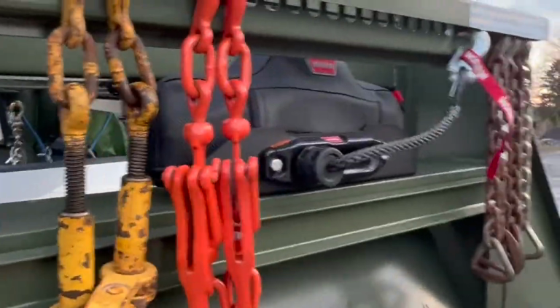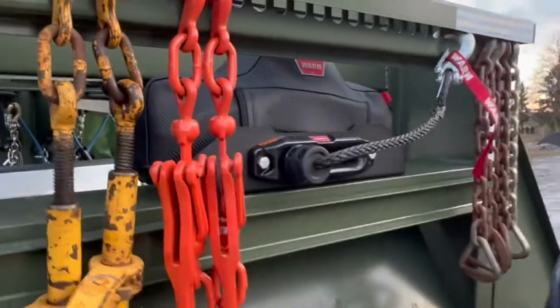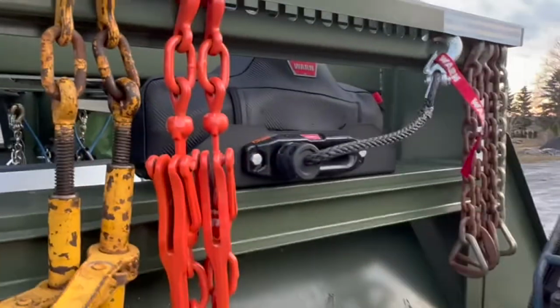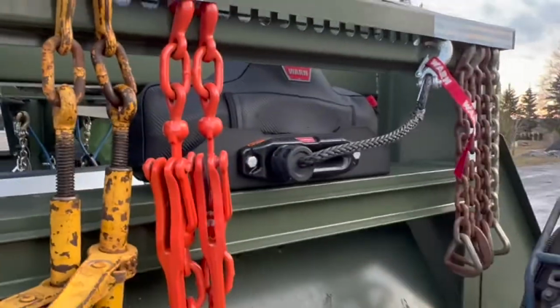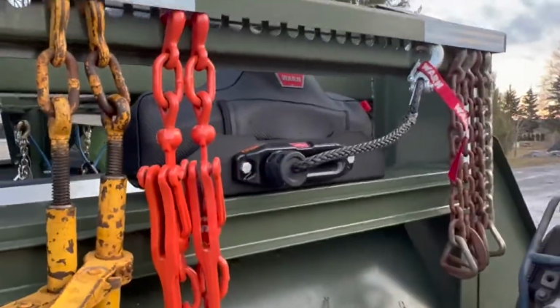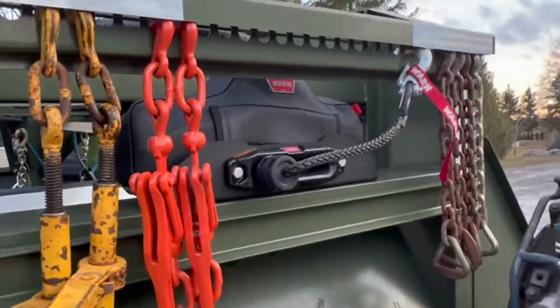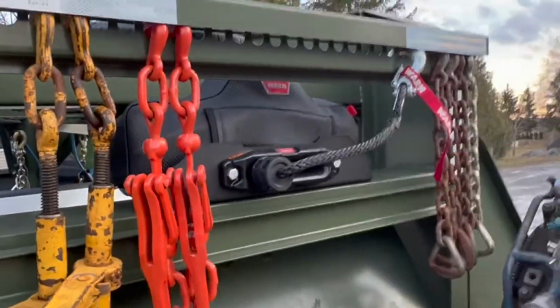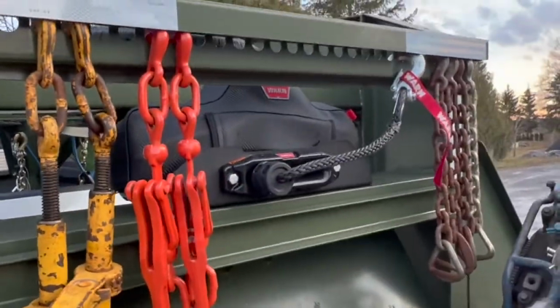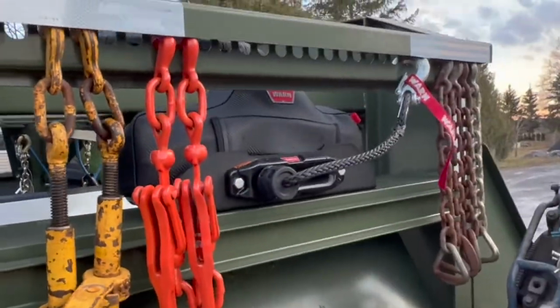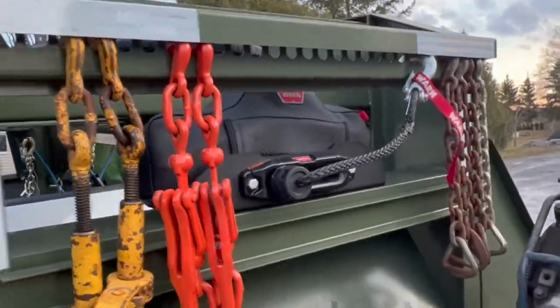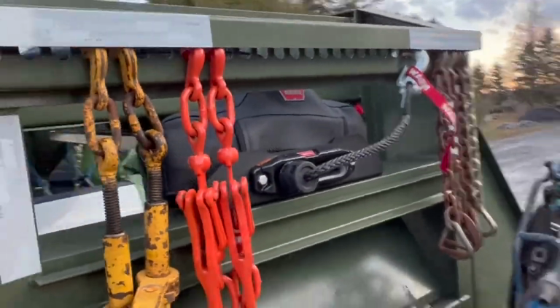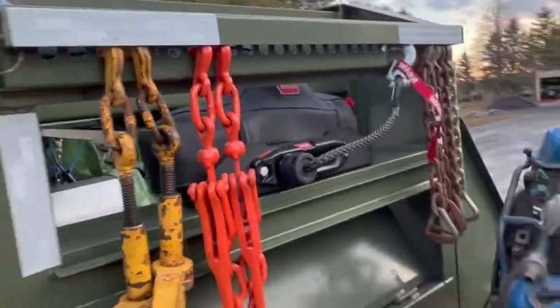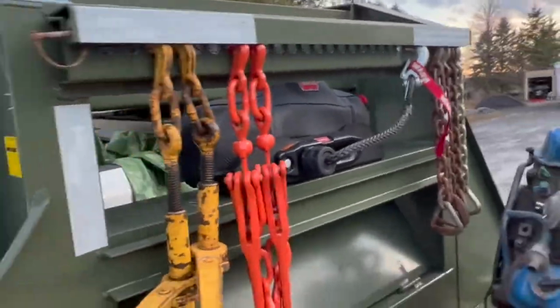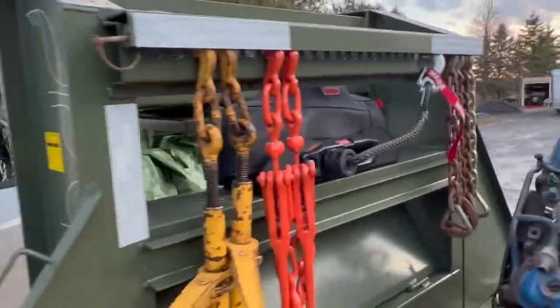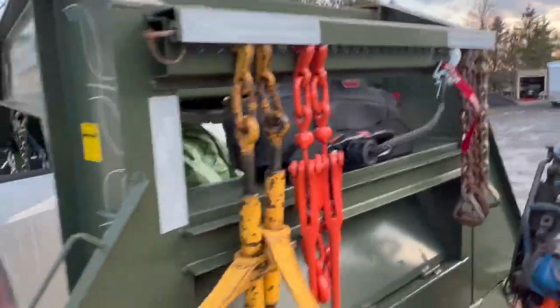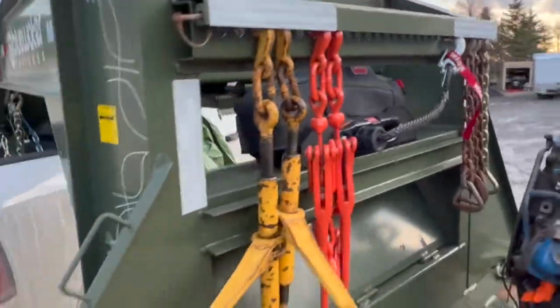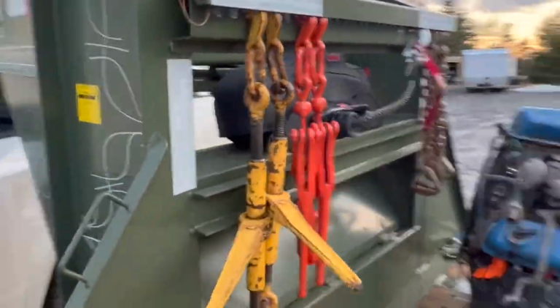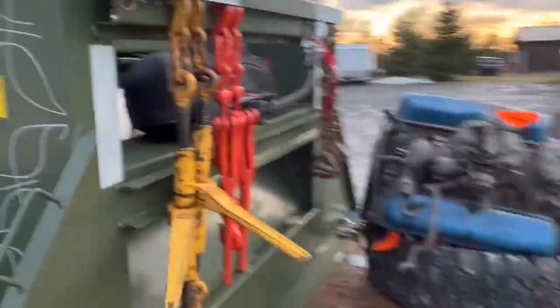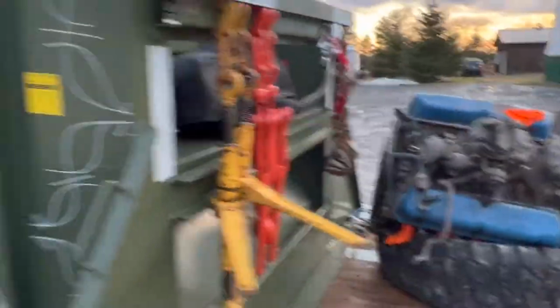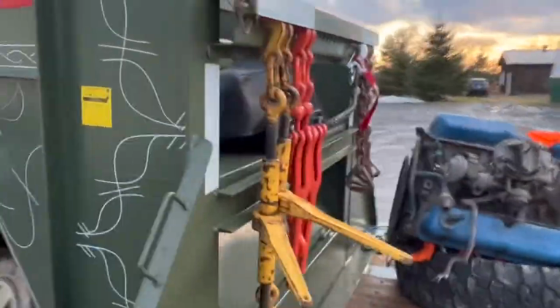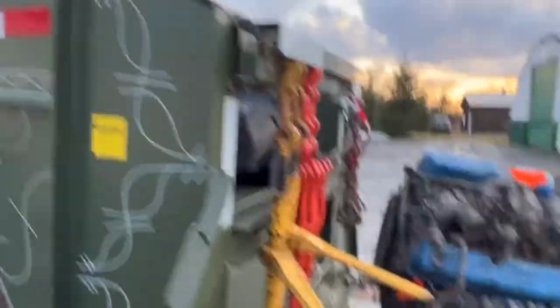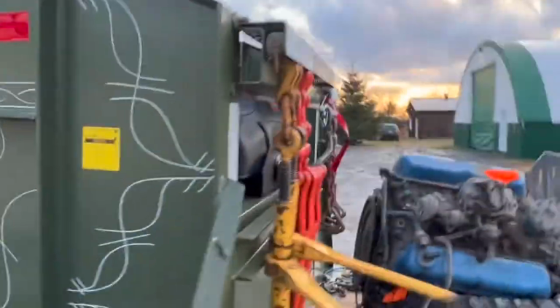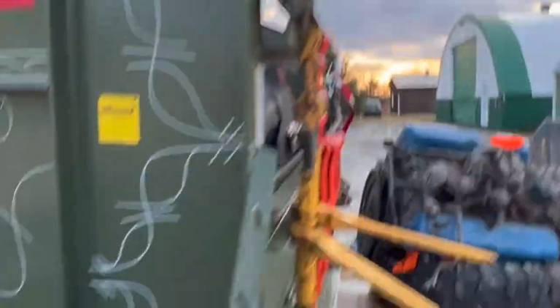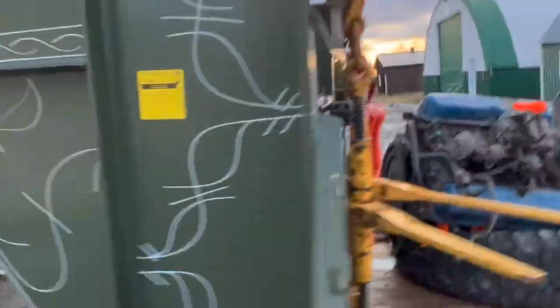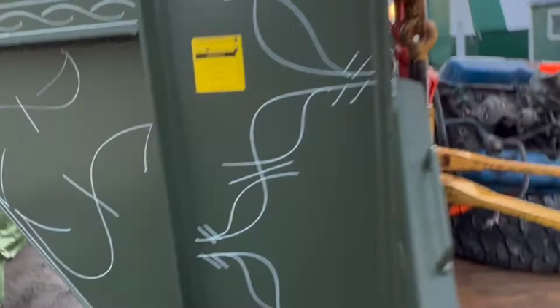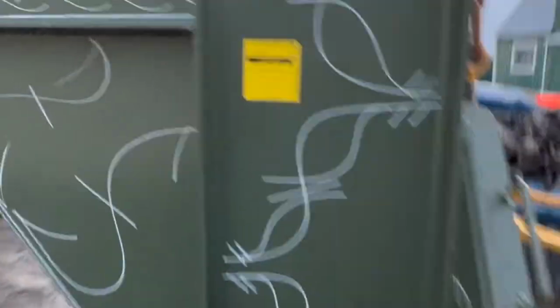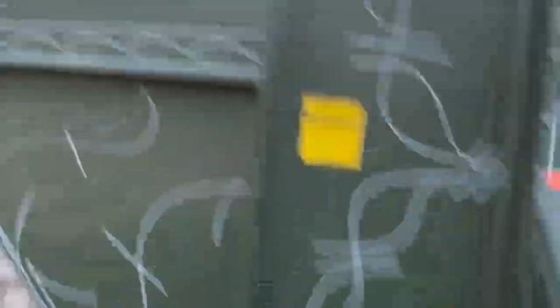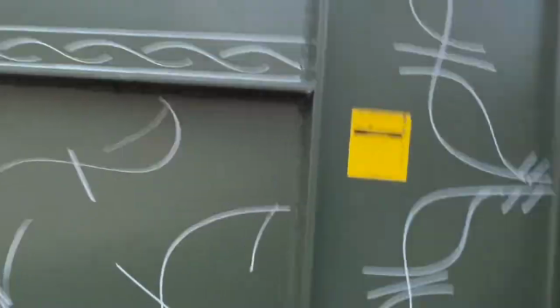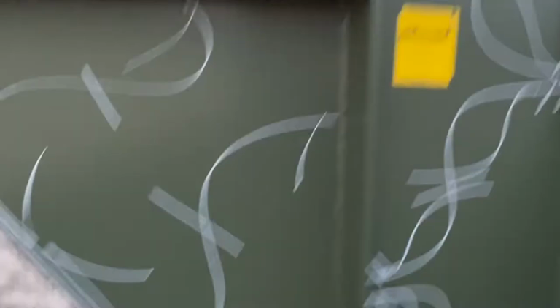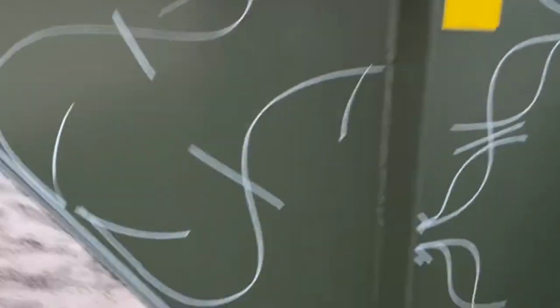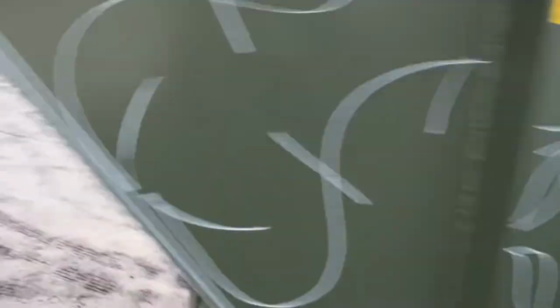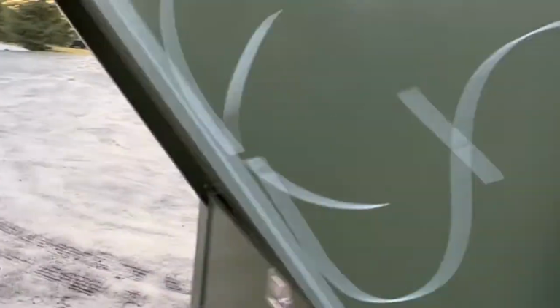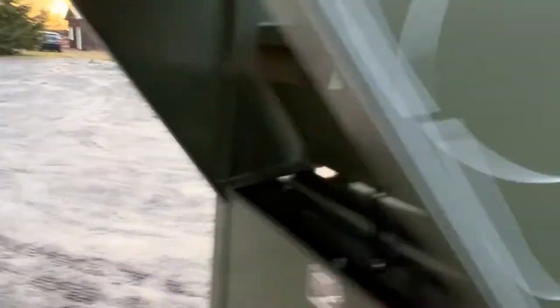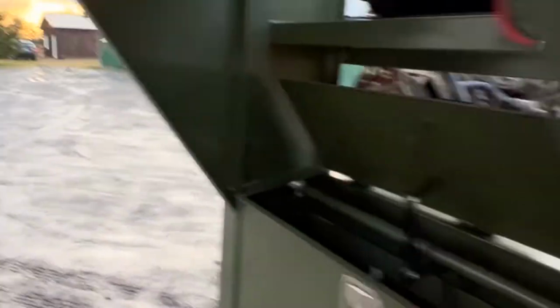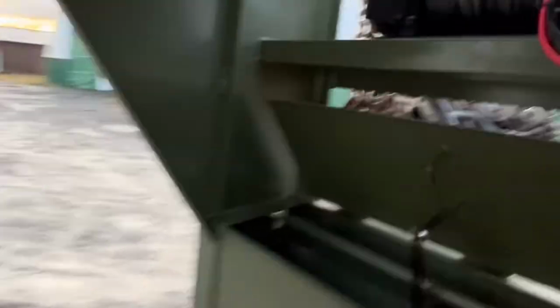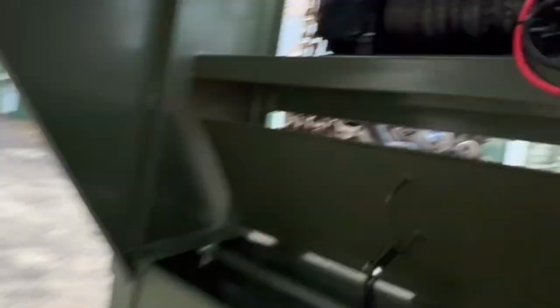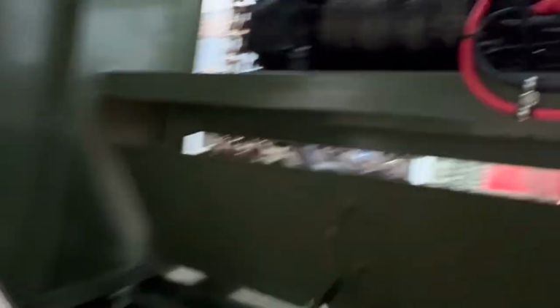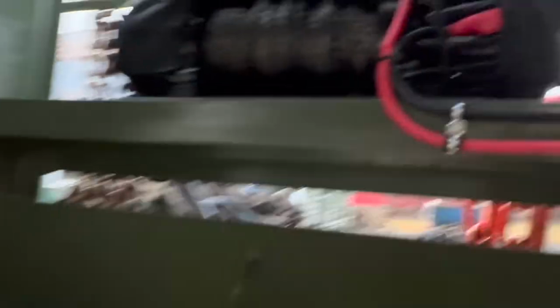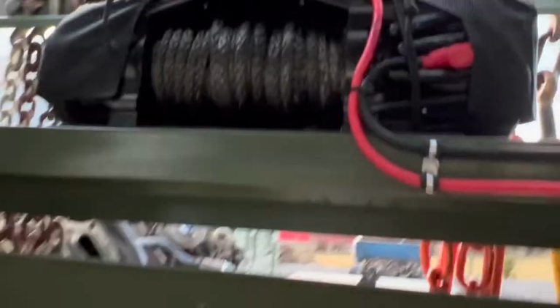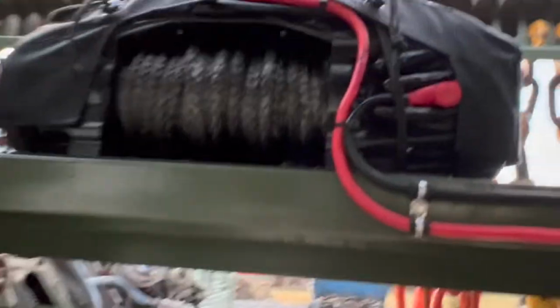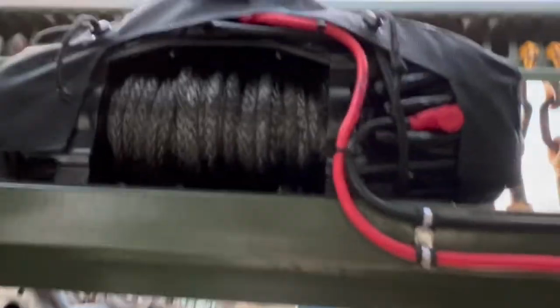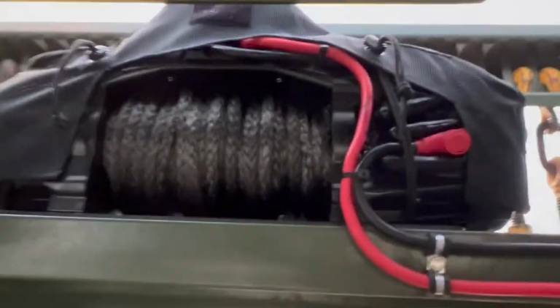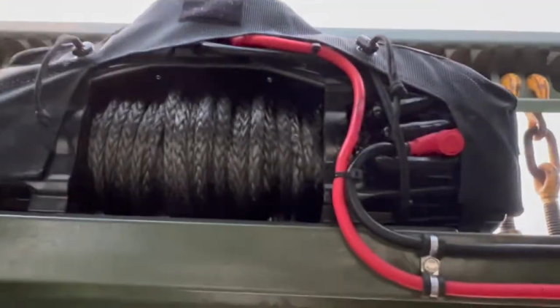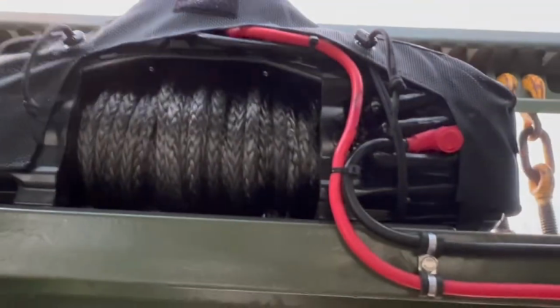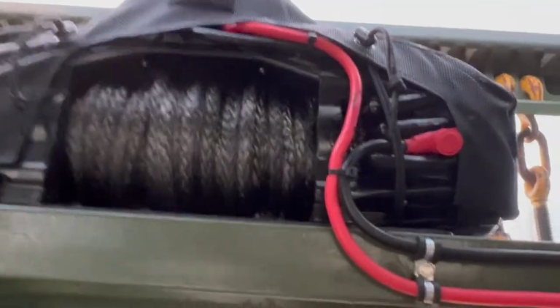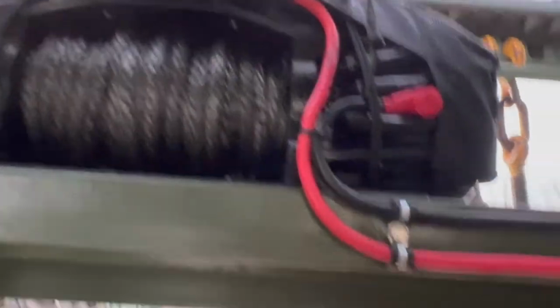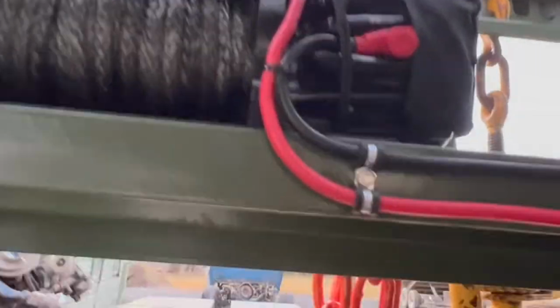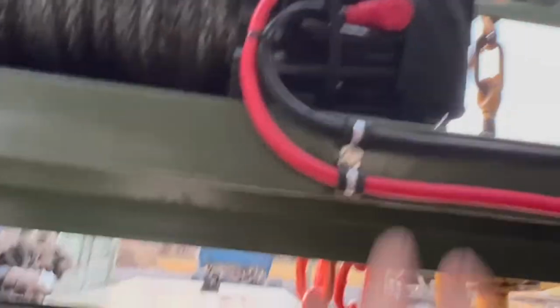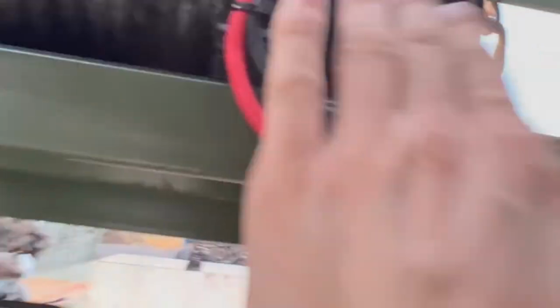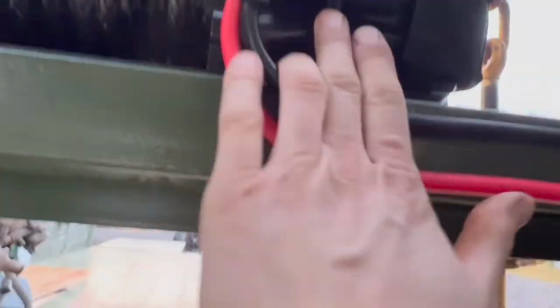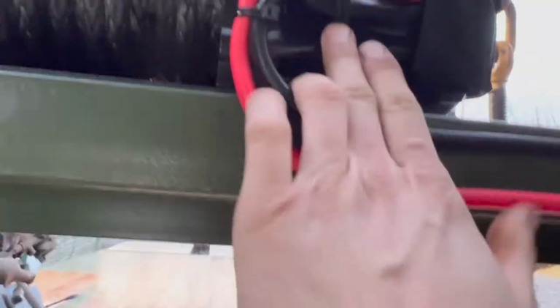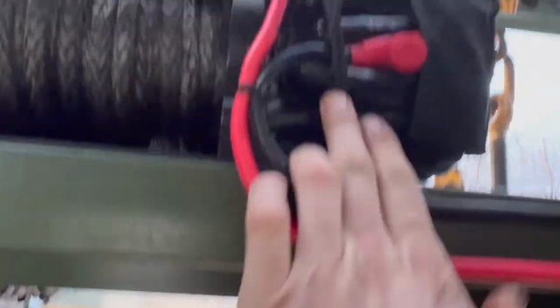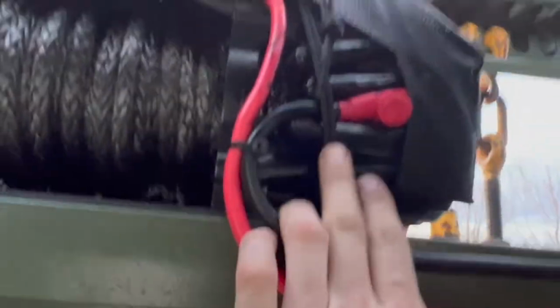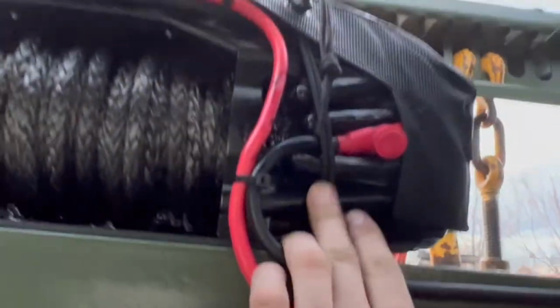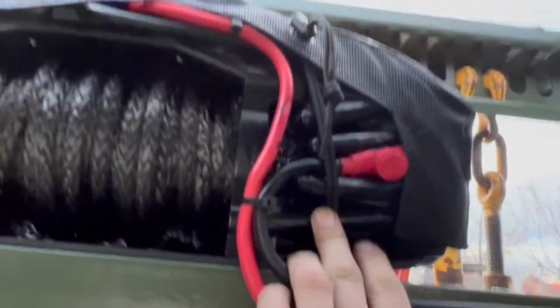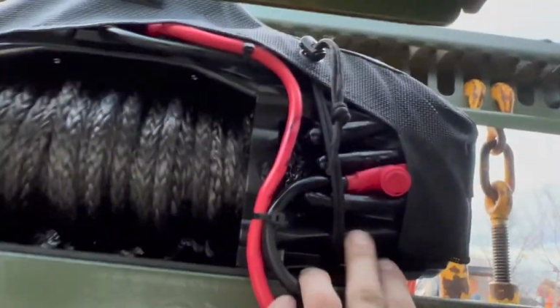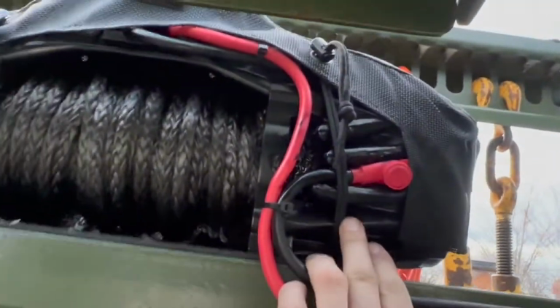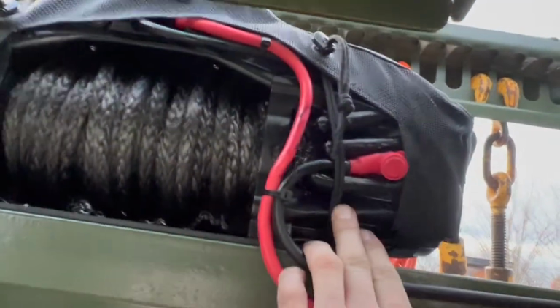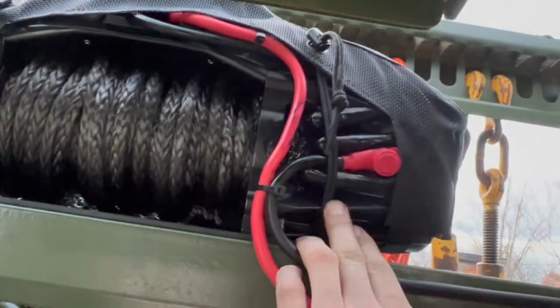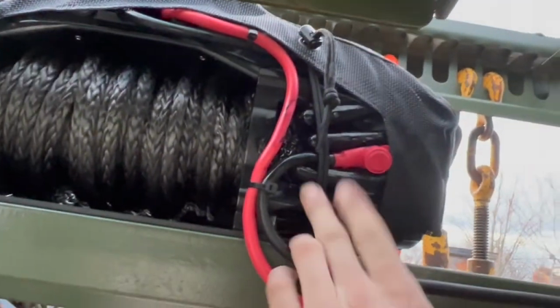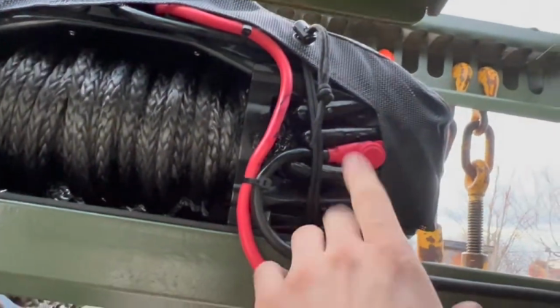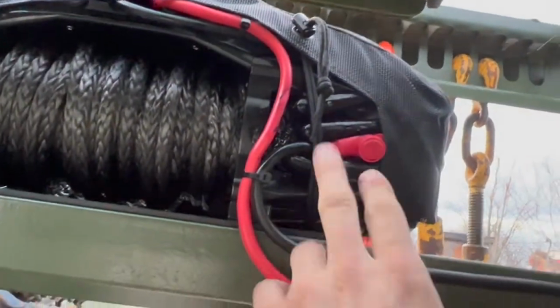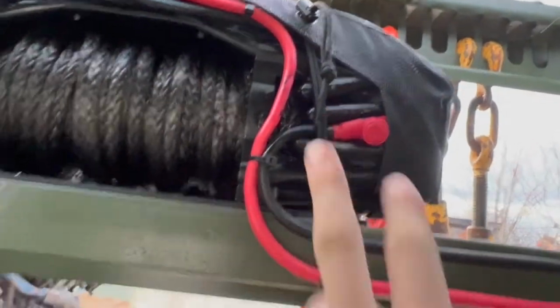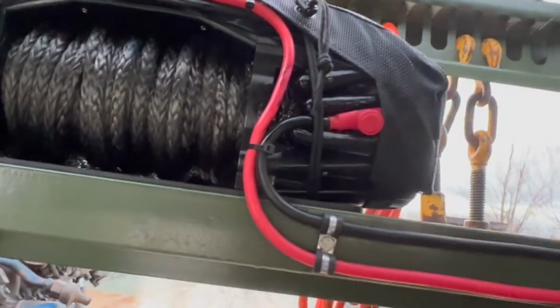That's with the cover on — still very usable. And there's what I was talking about with this strap — it just comes around like that.